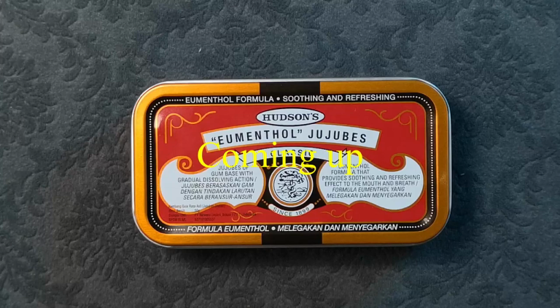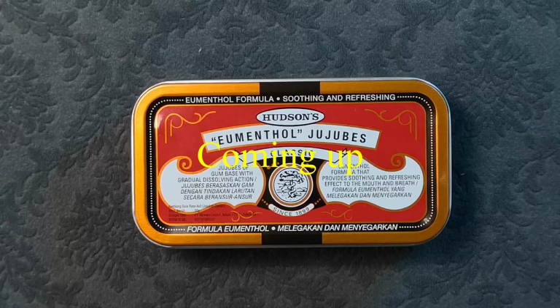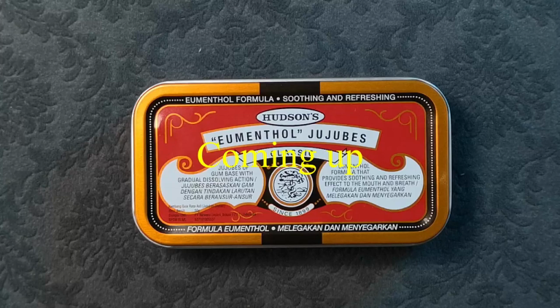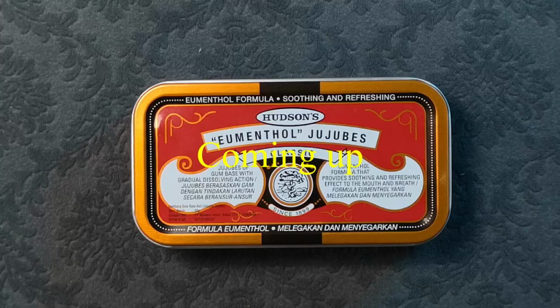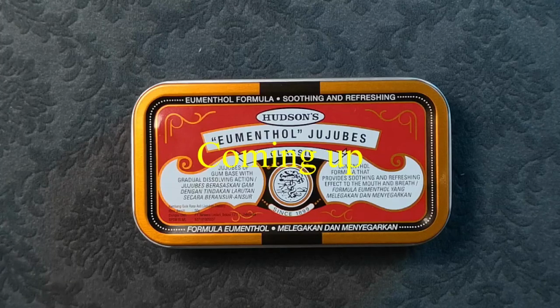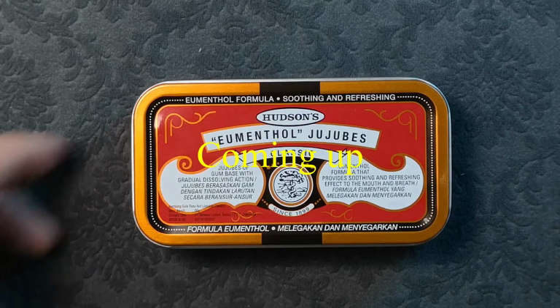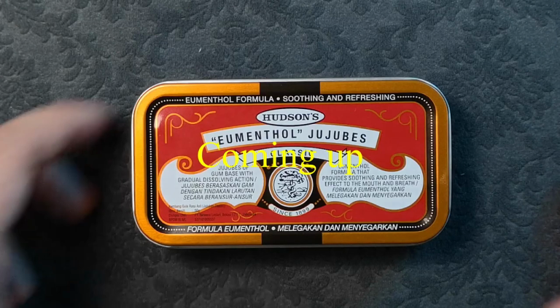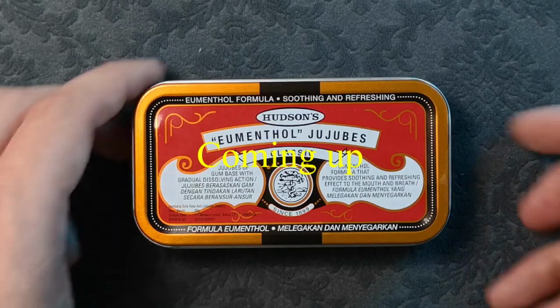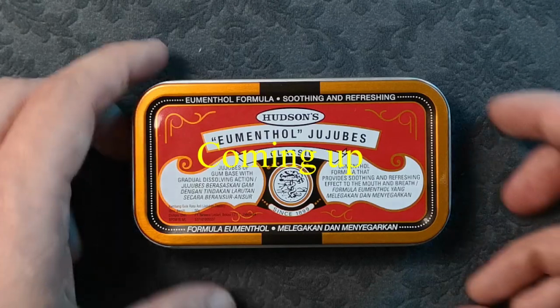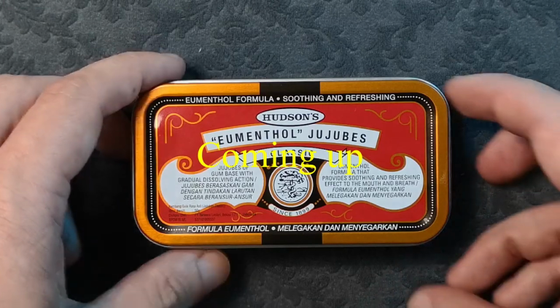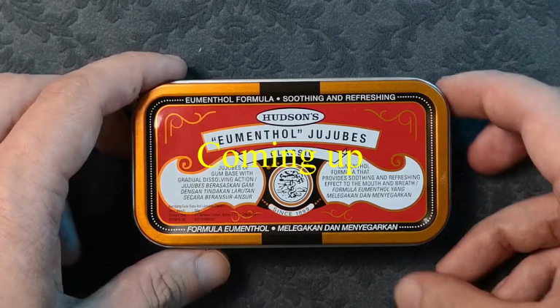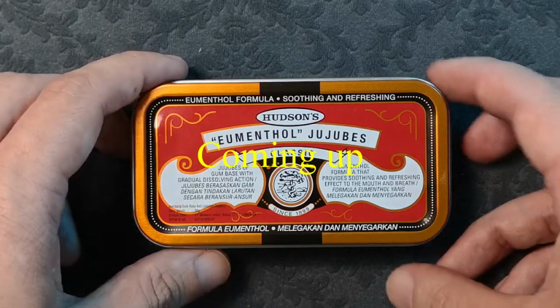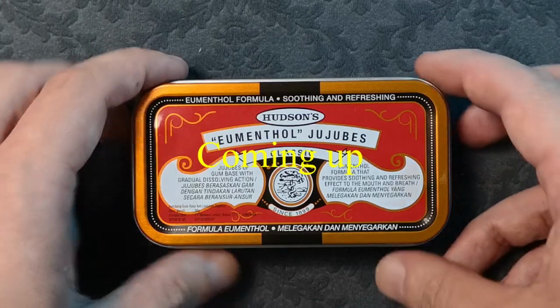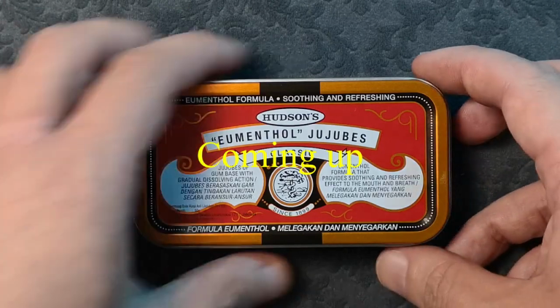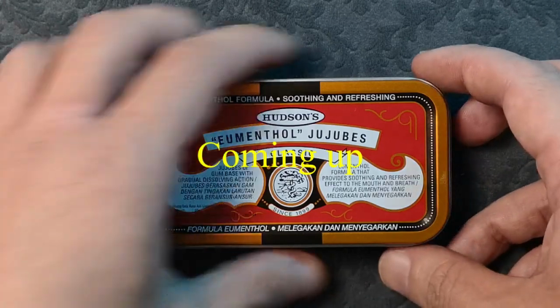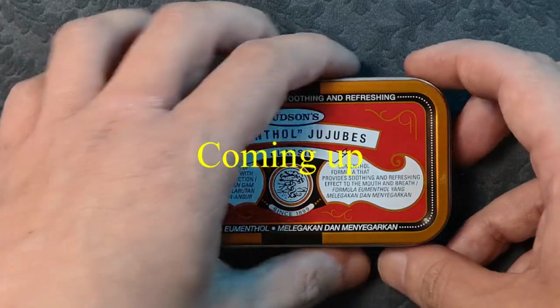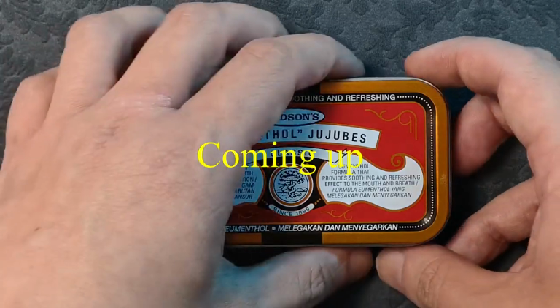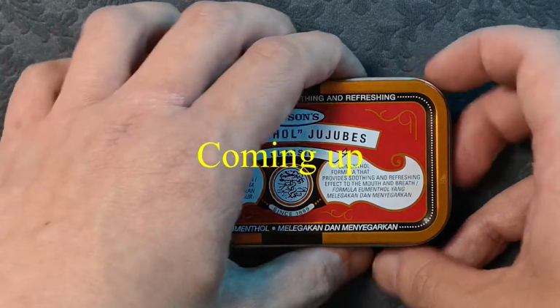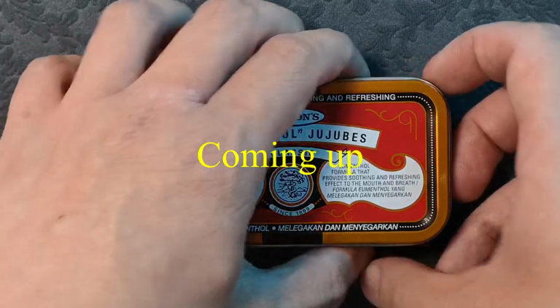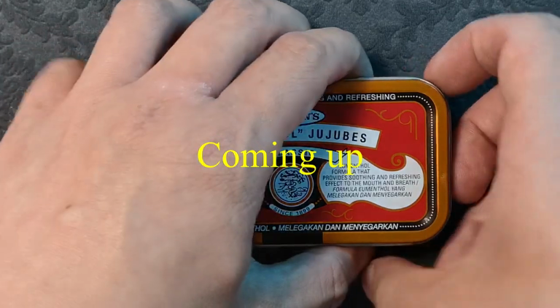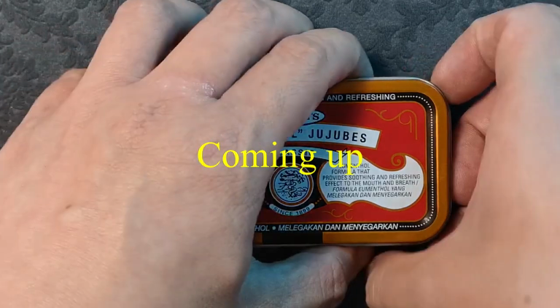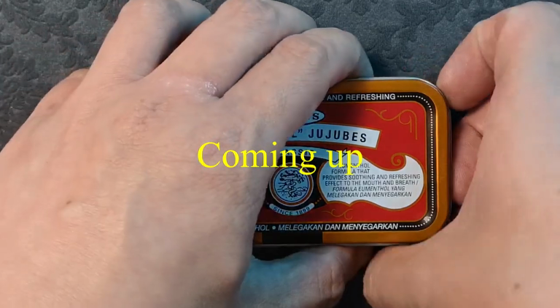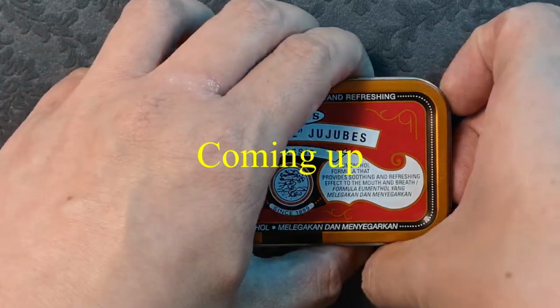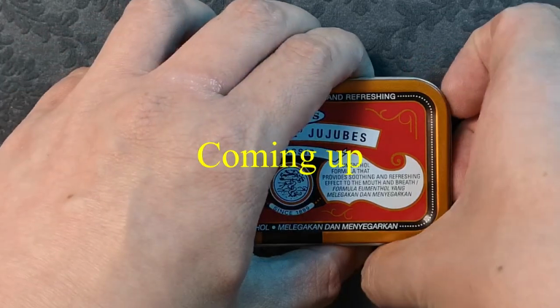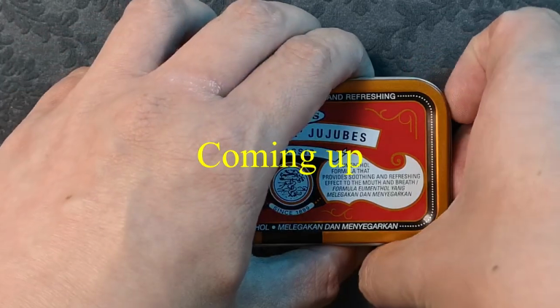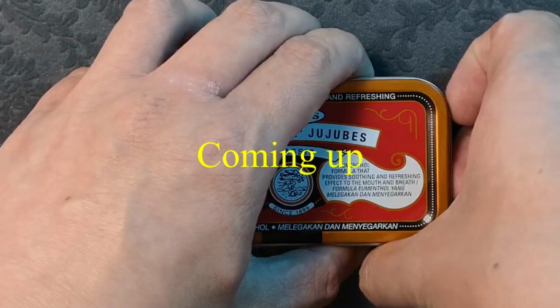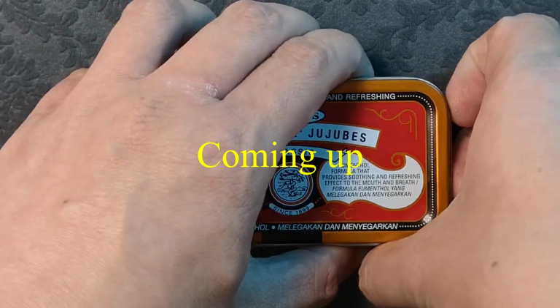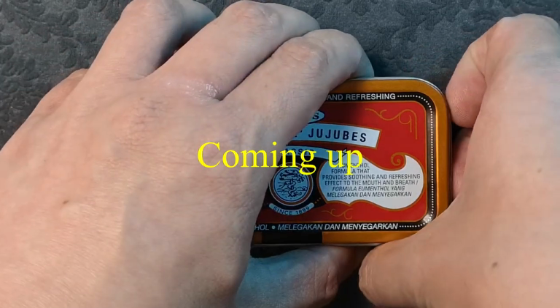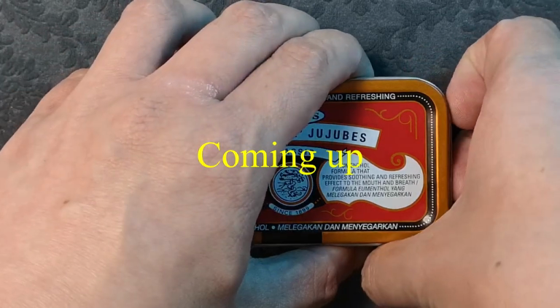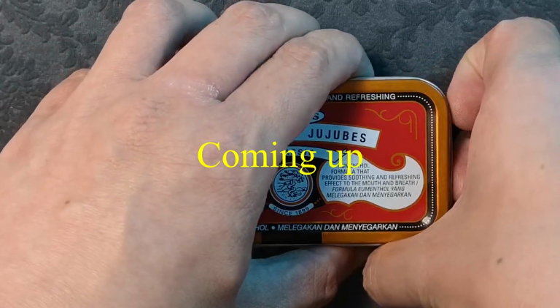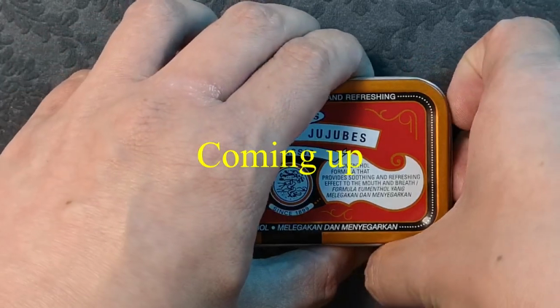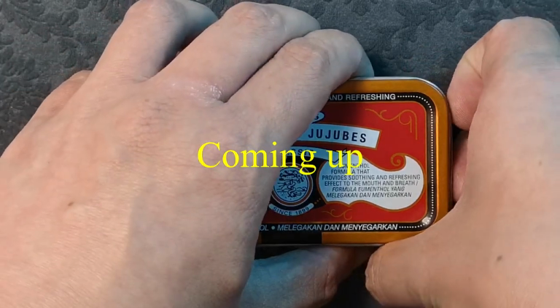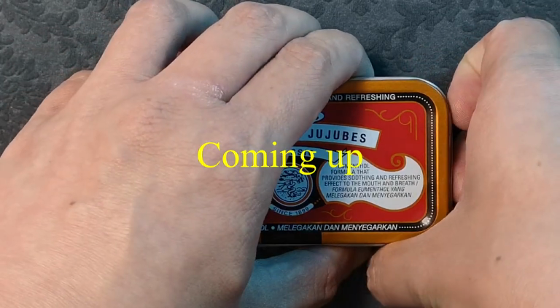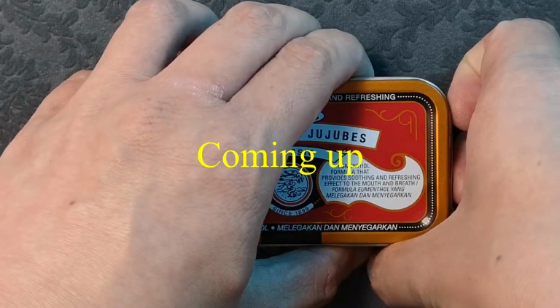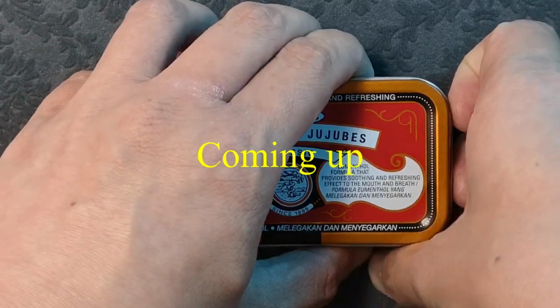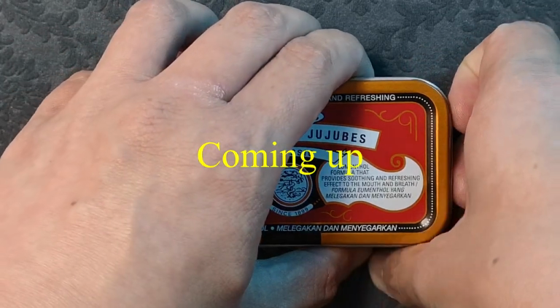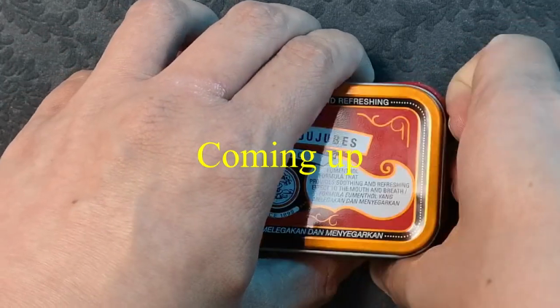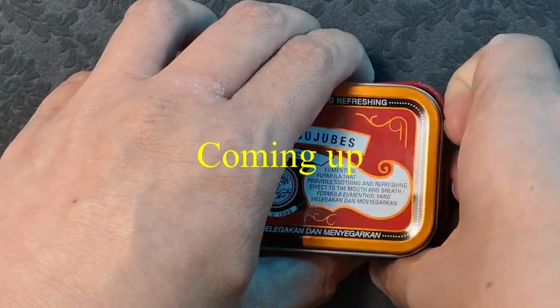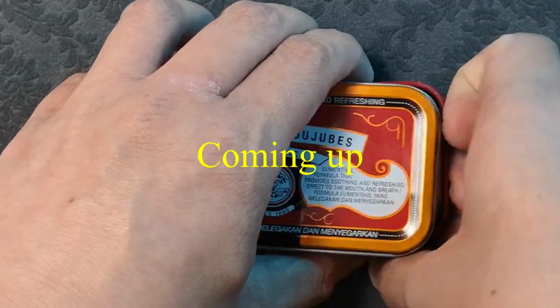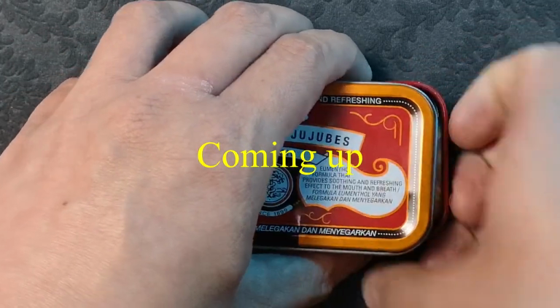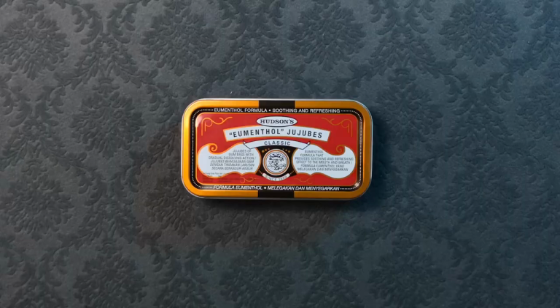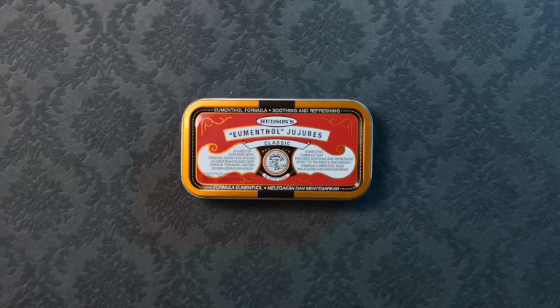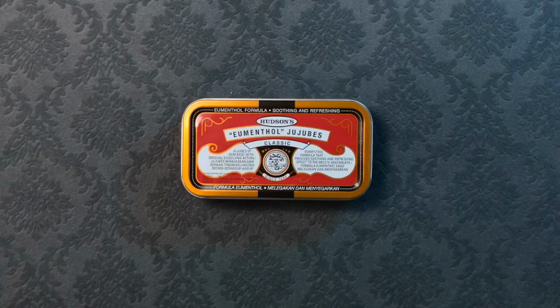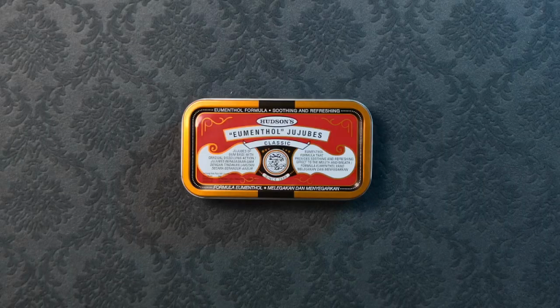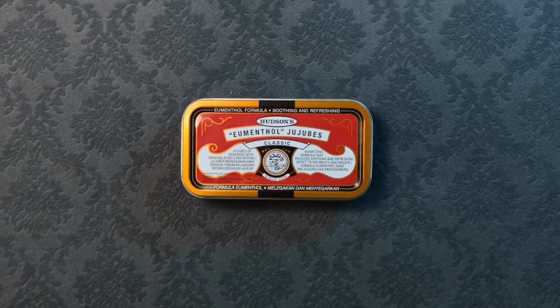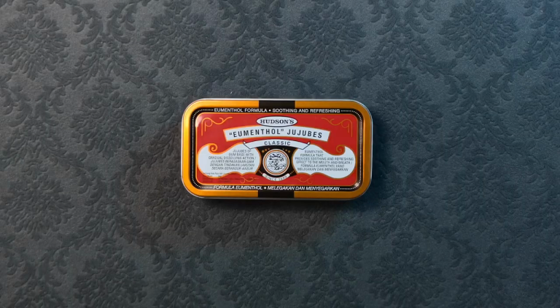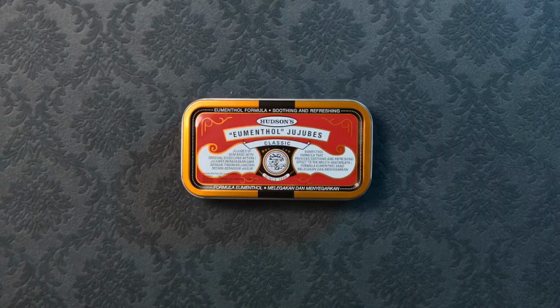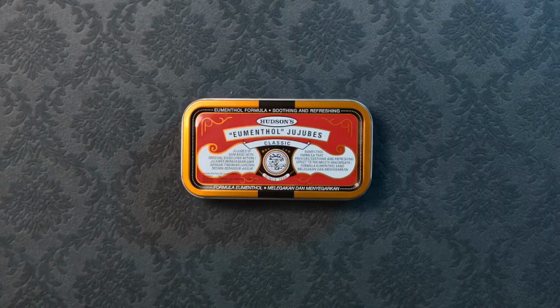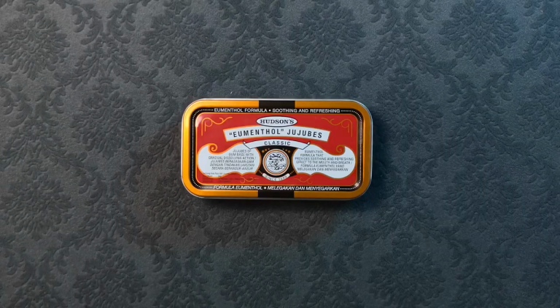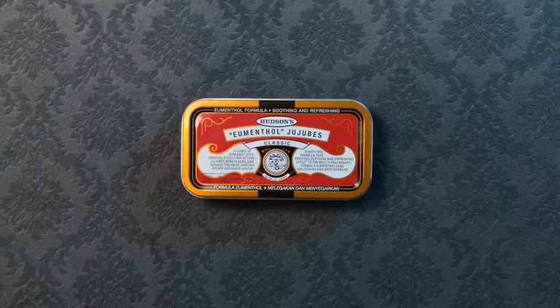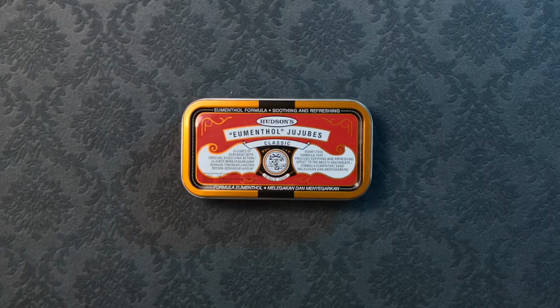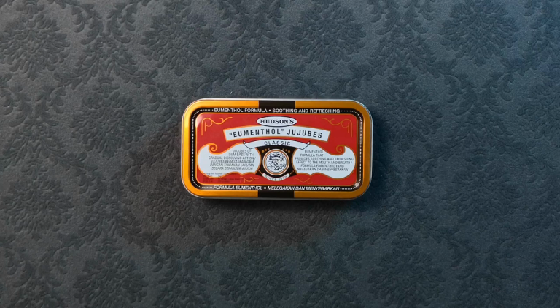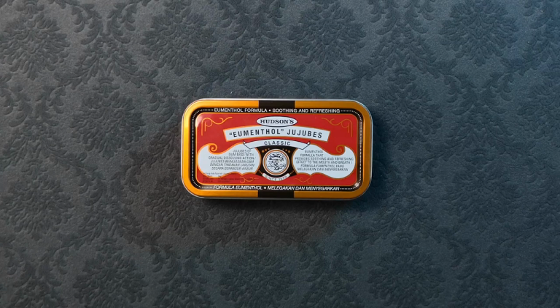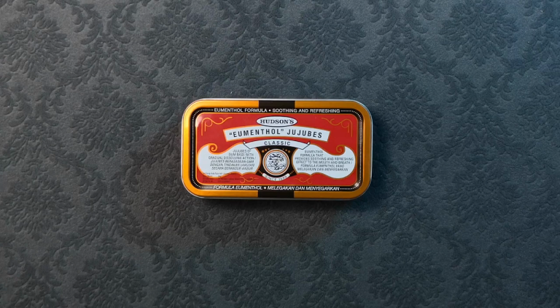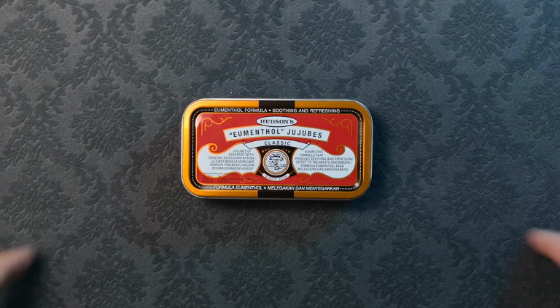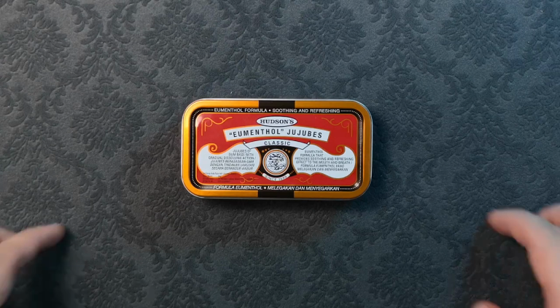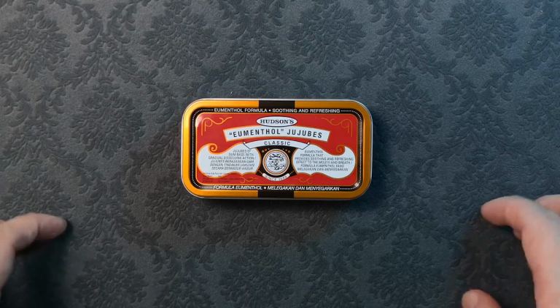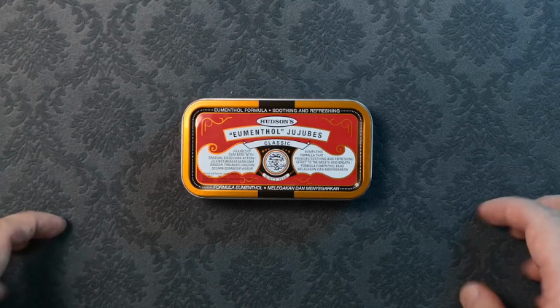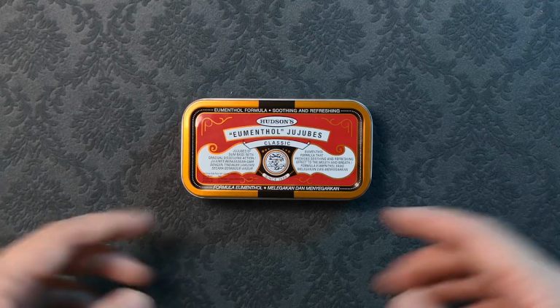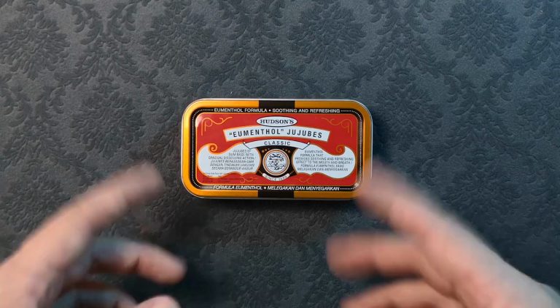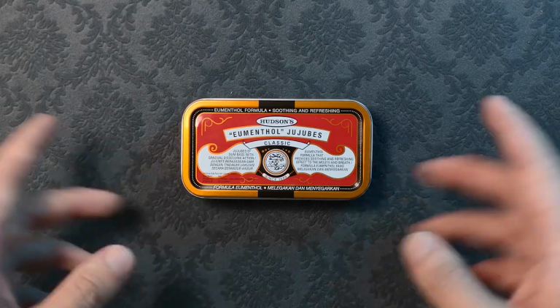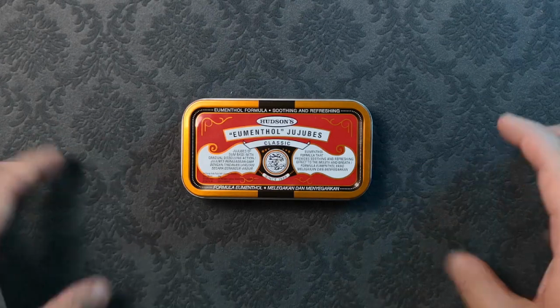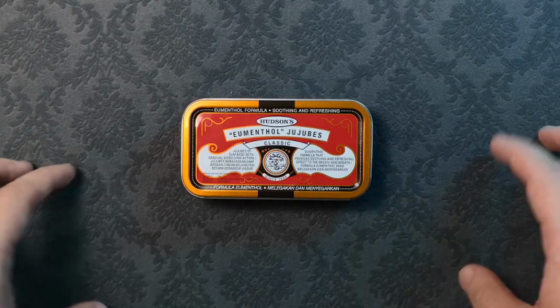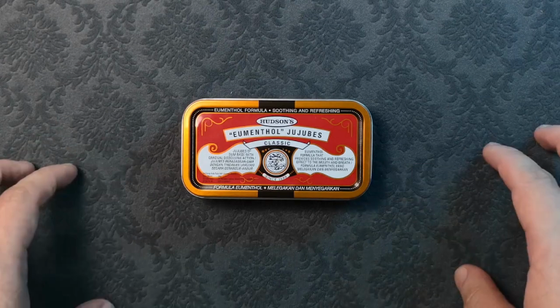Let's check out what is in my magic EDC Thin. Hello everyone, Yin Hao here.